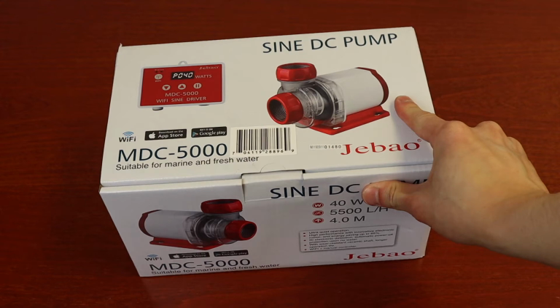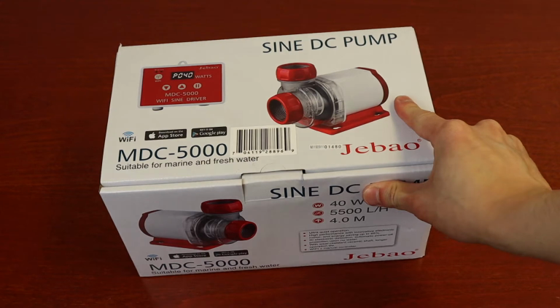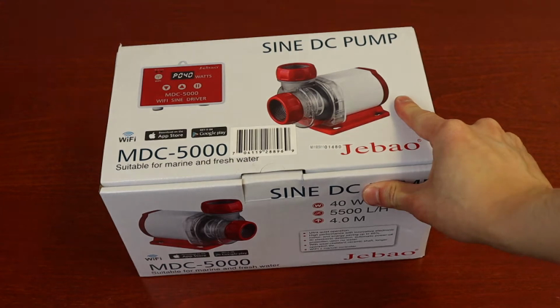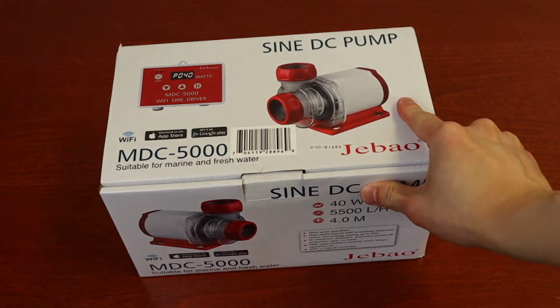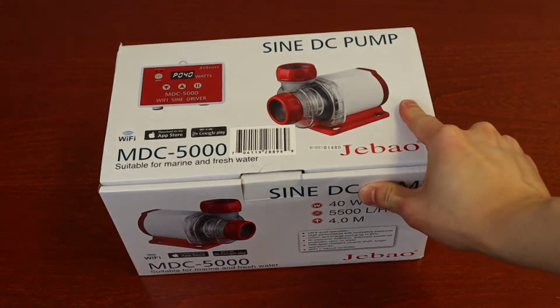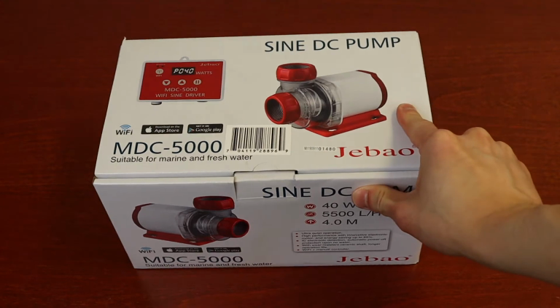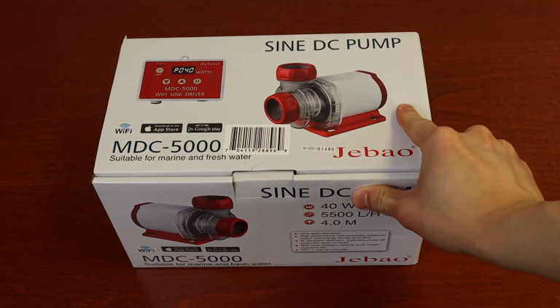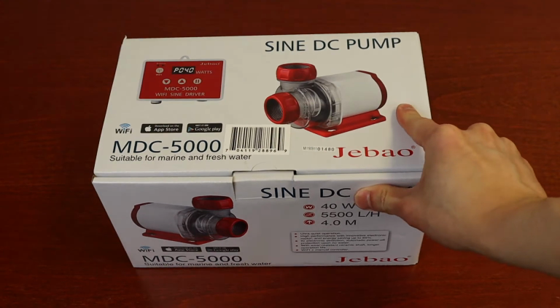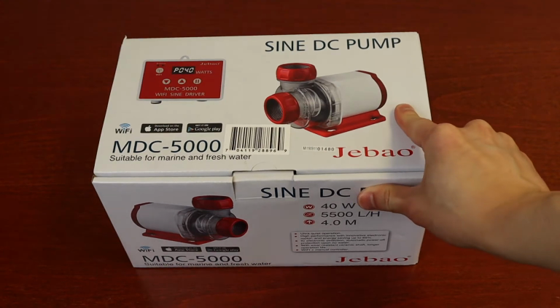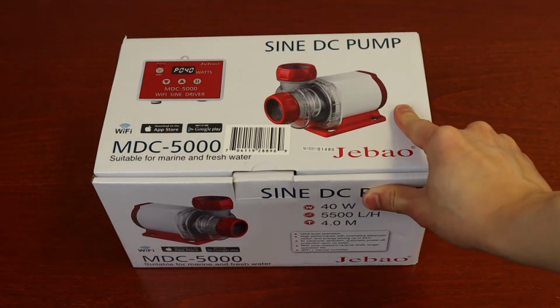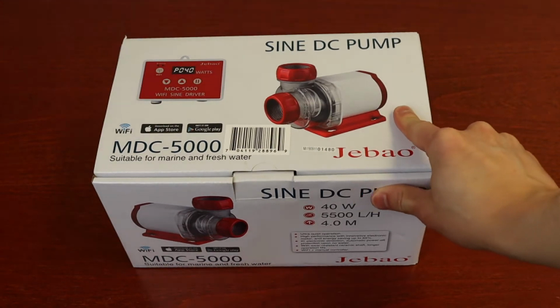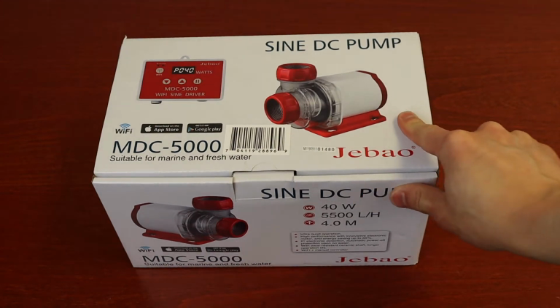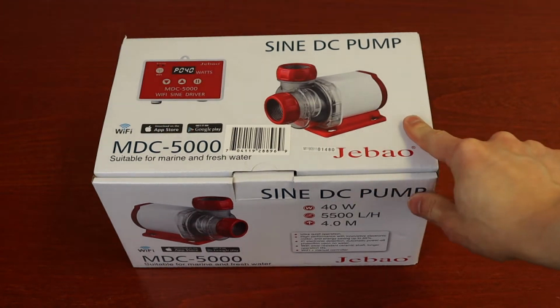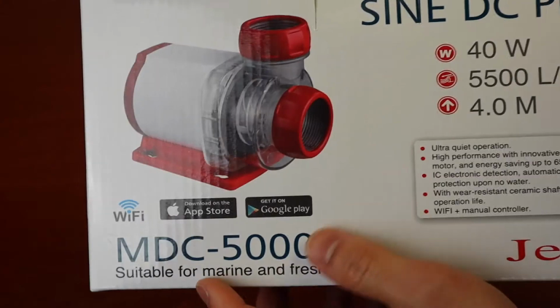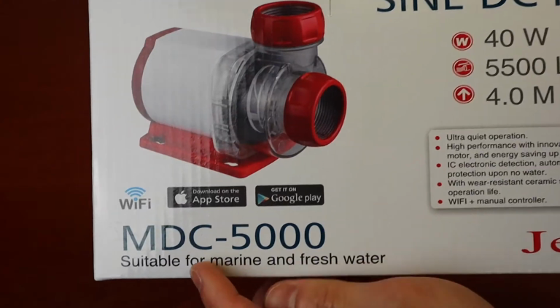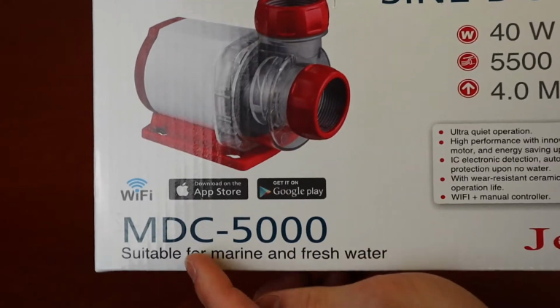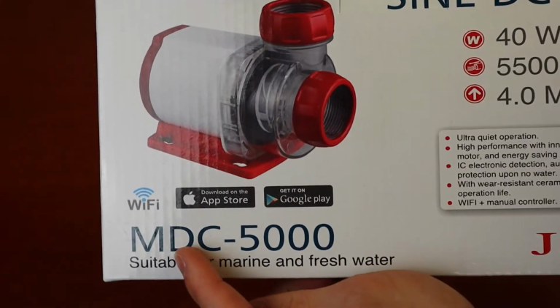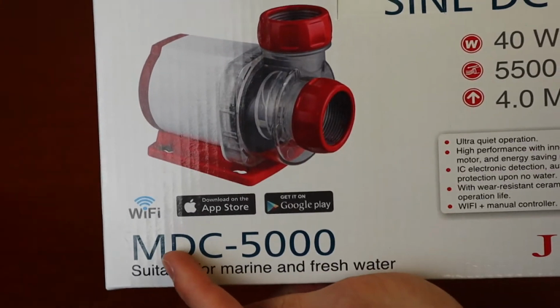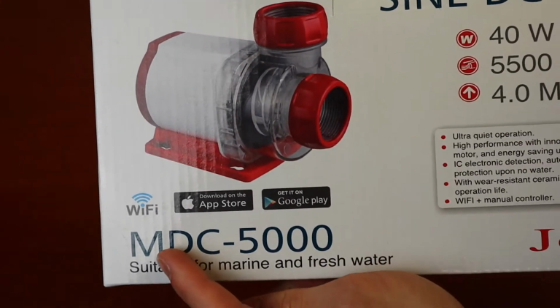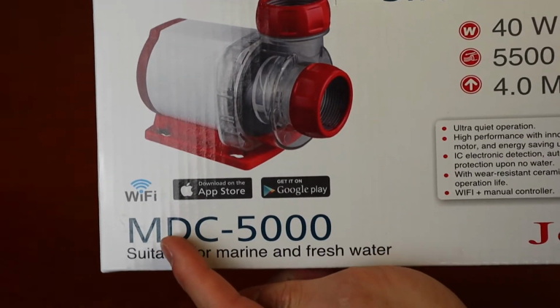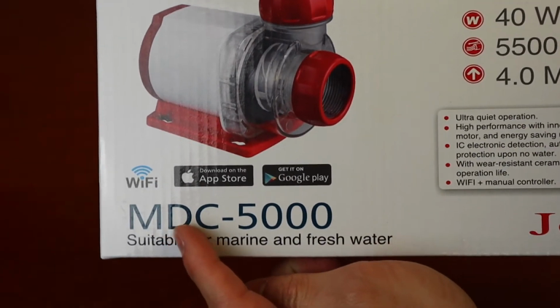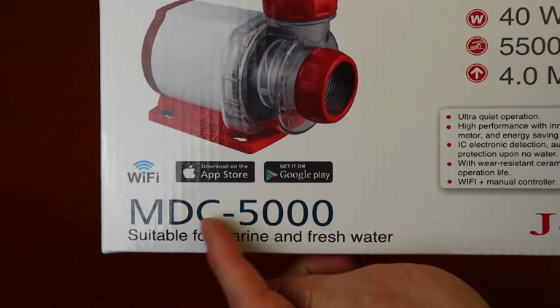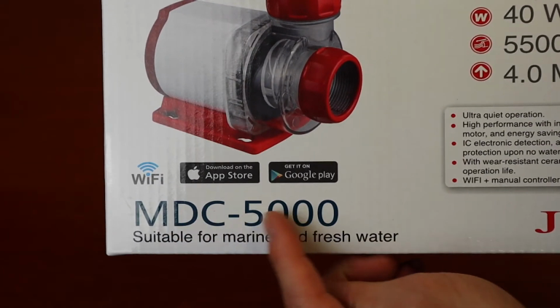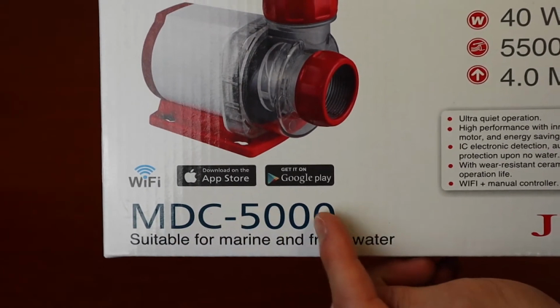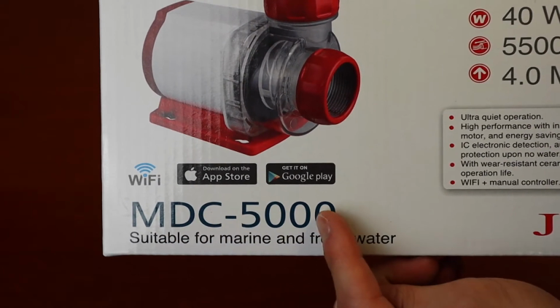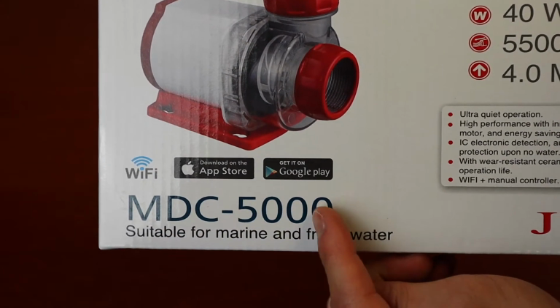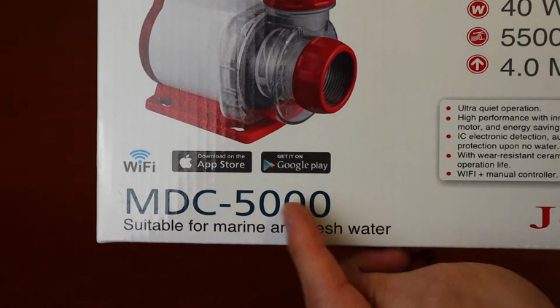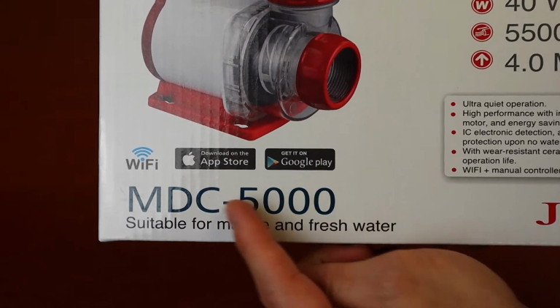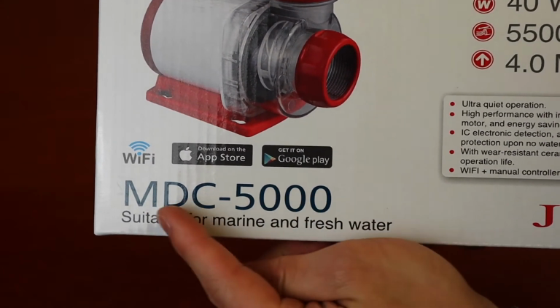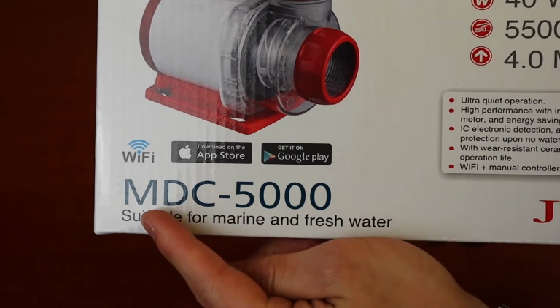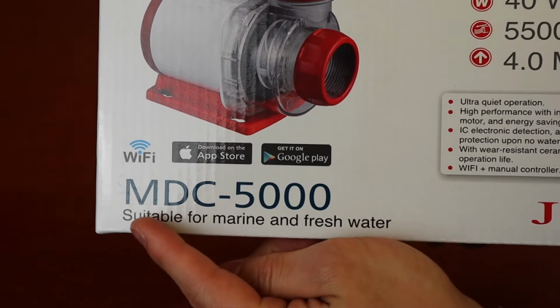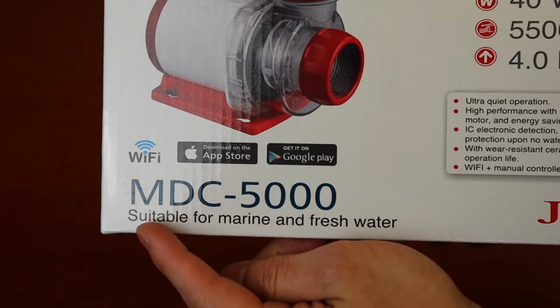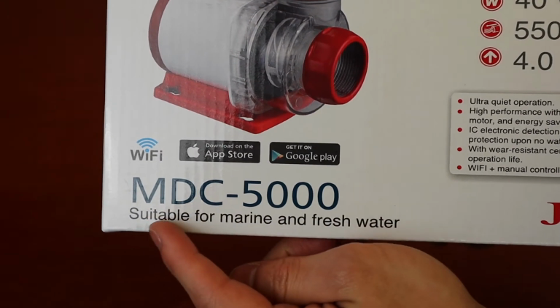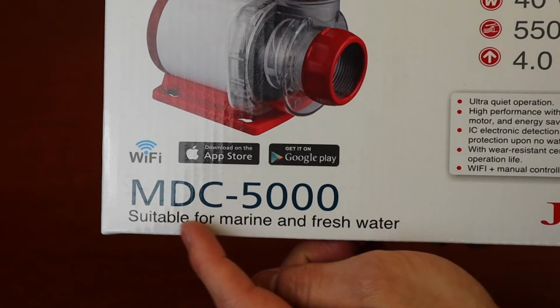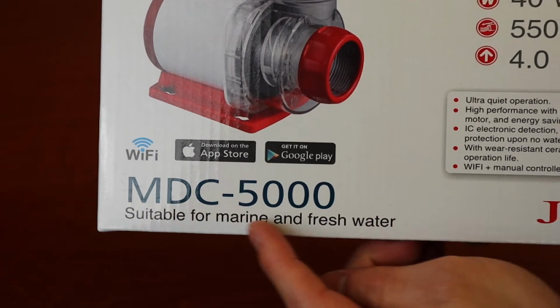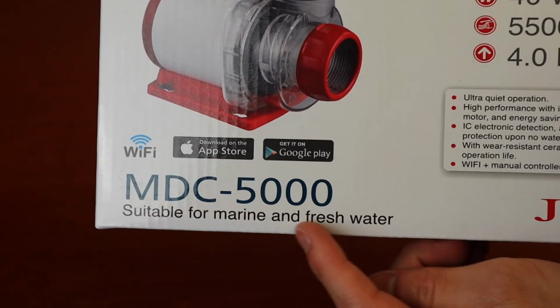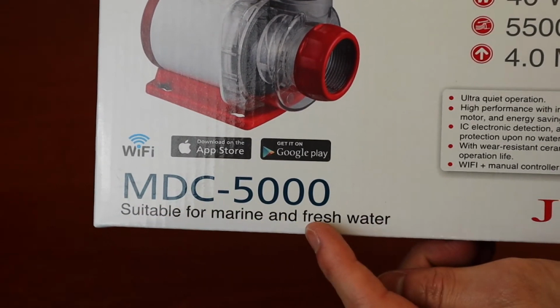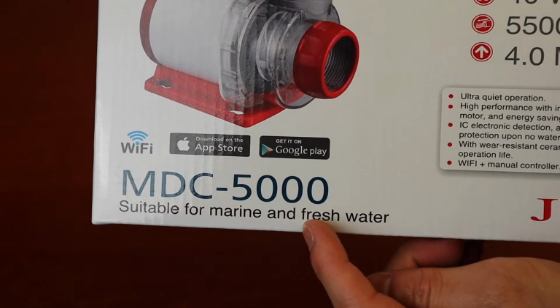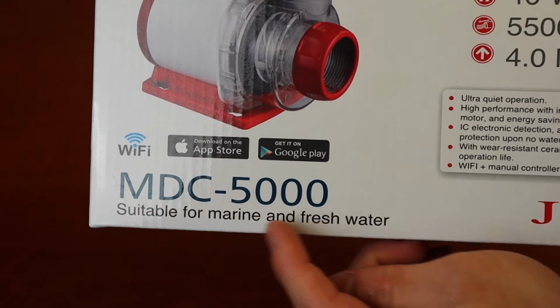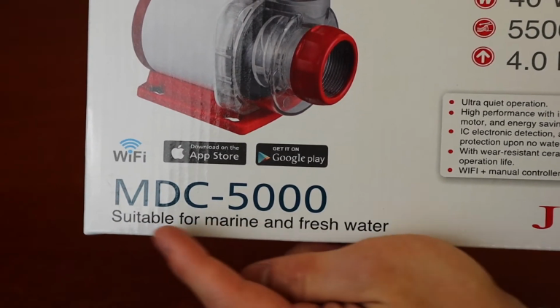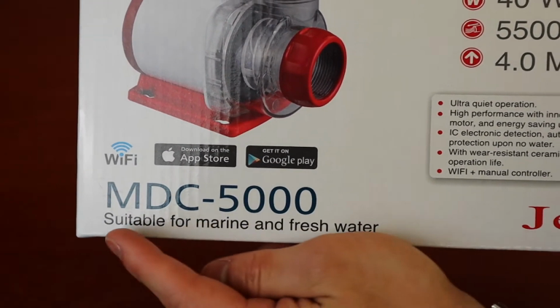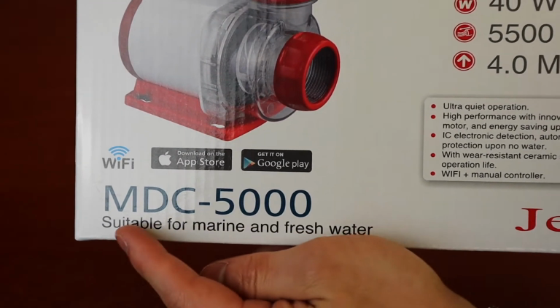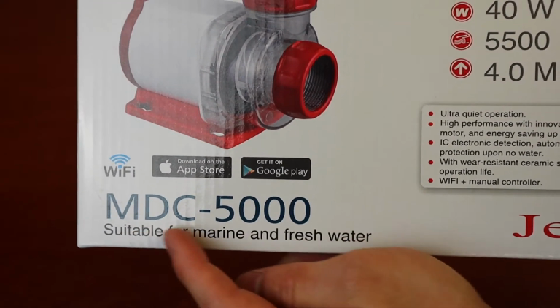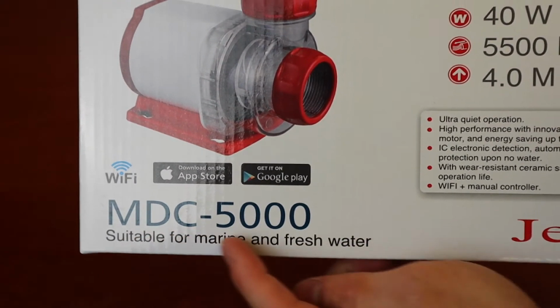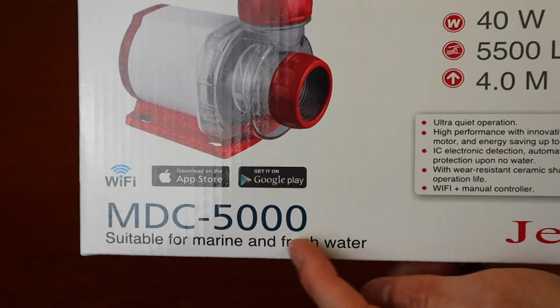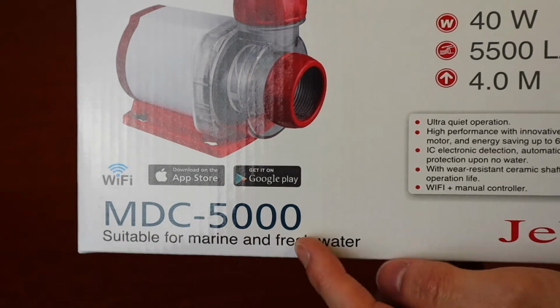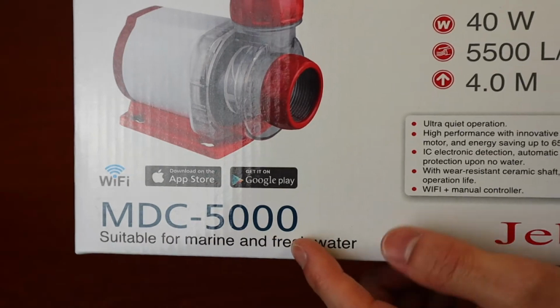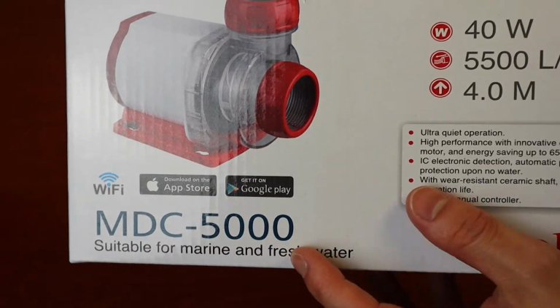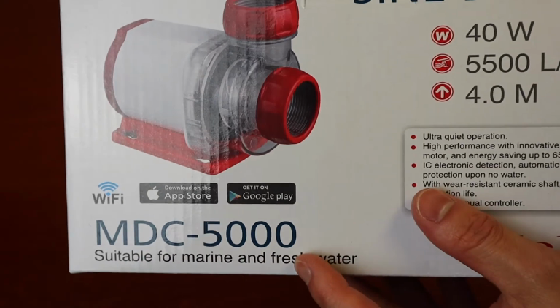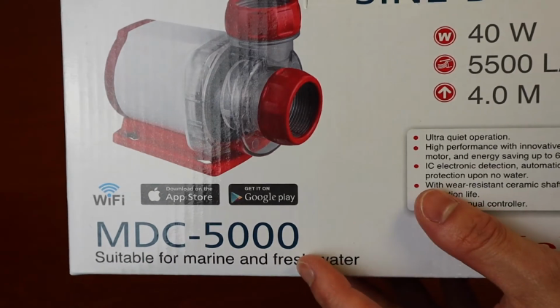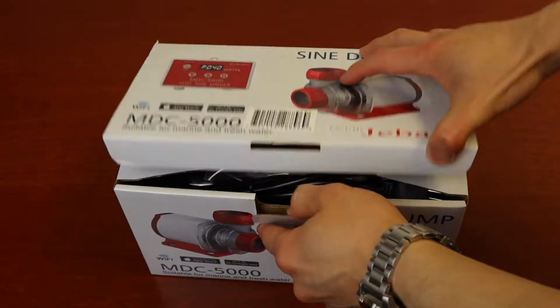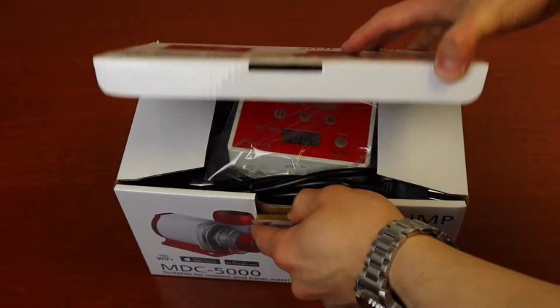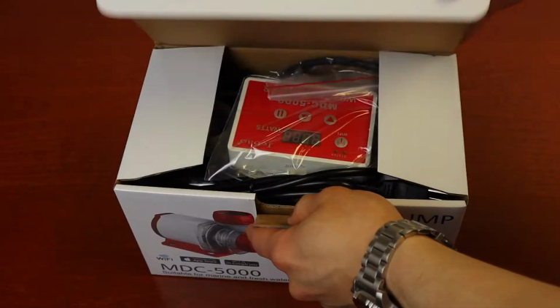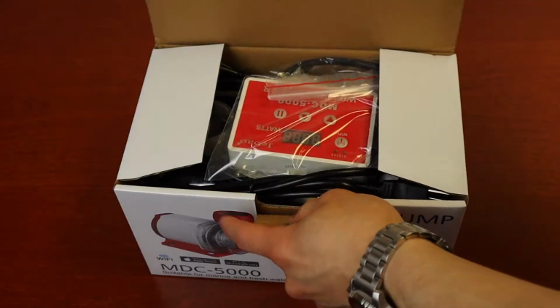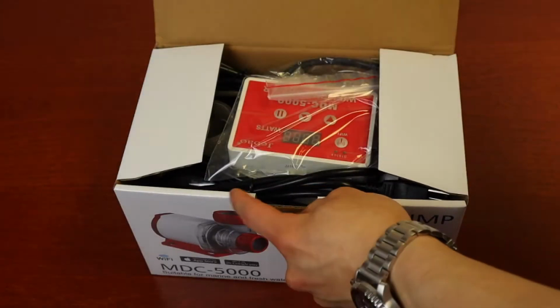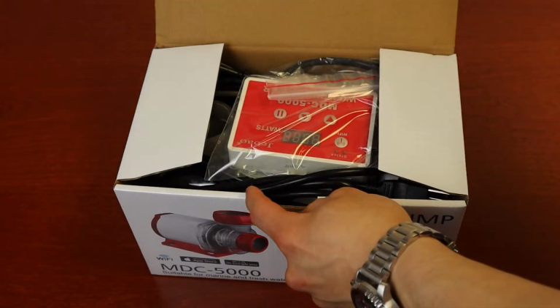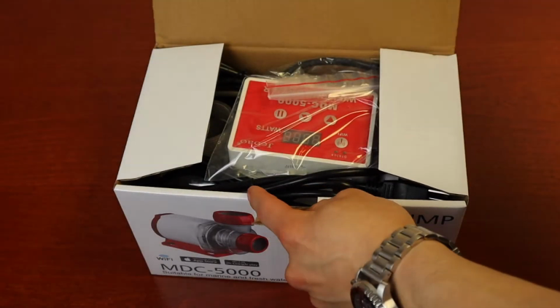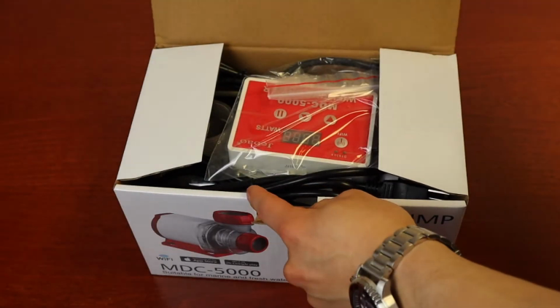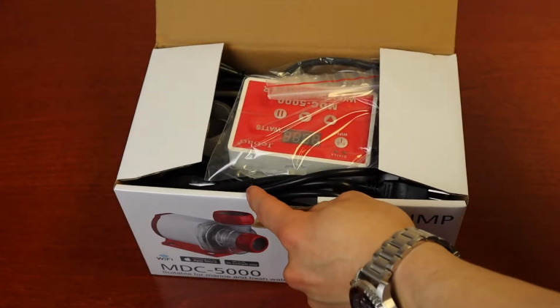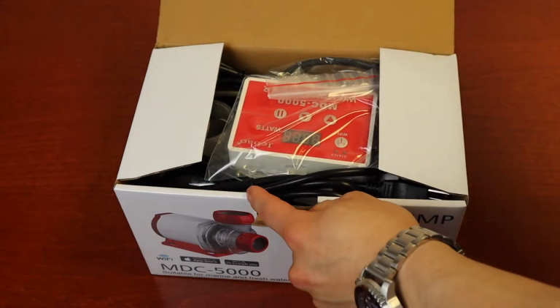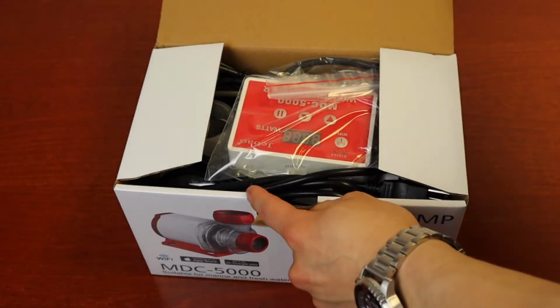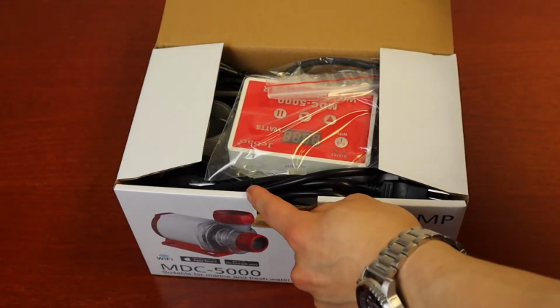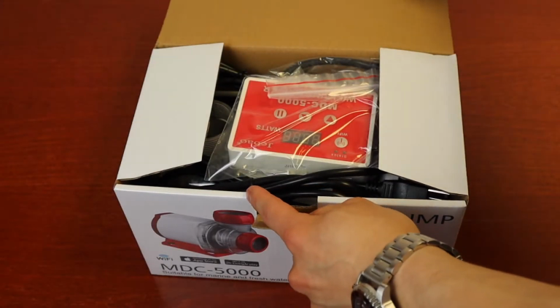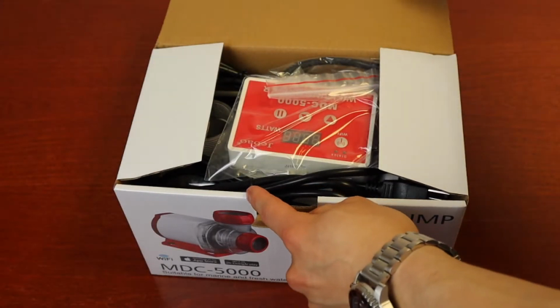Hey everyone, today's video showcases the J-Bow MDC series, a submersible pump suitable for marine and fresh water.